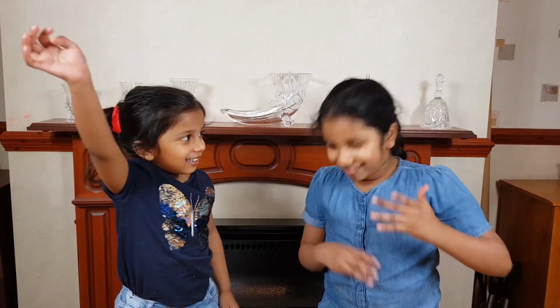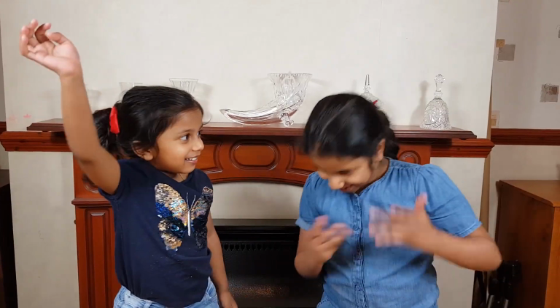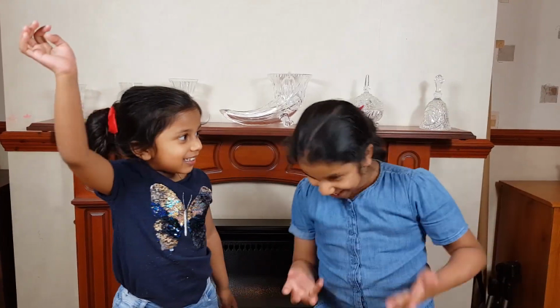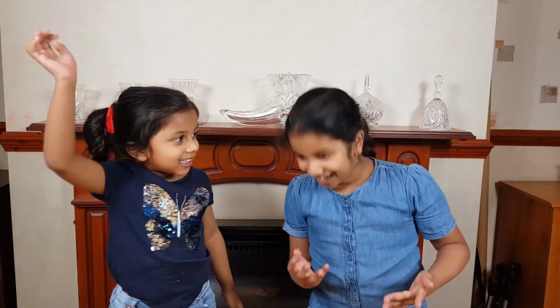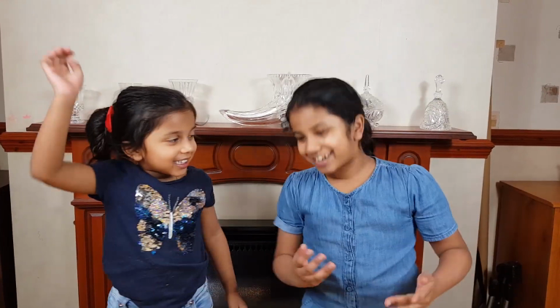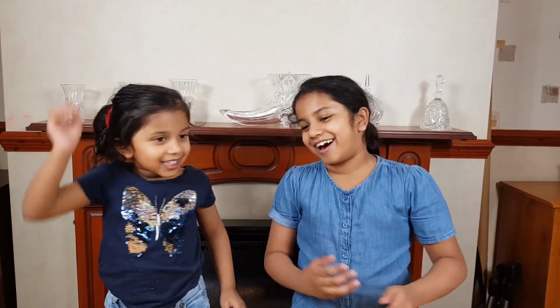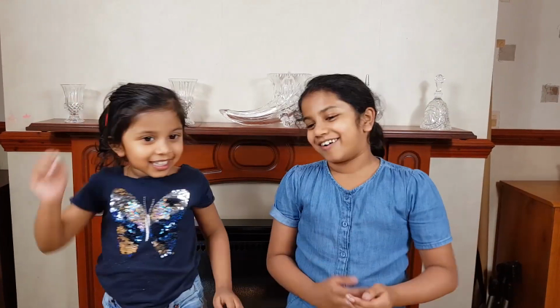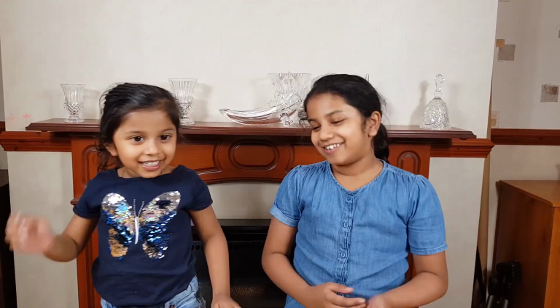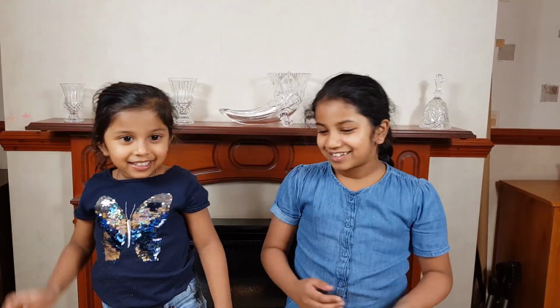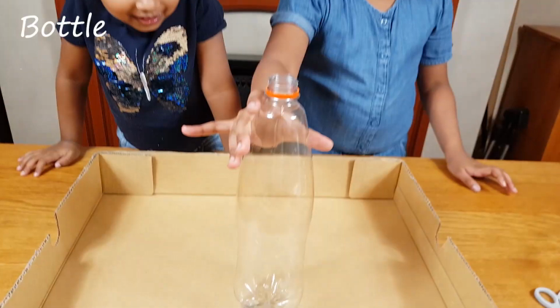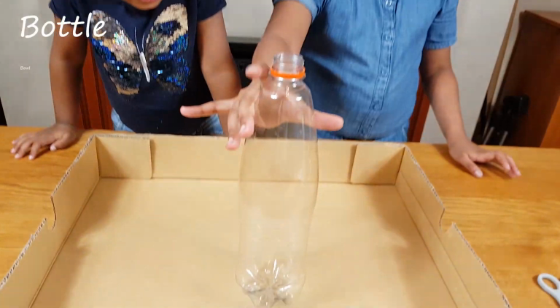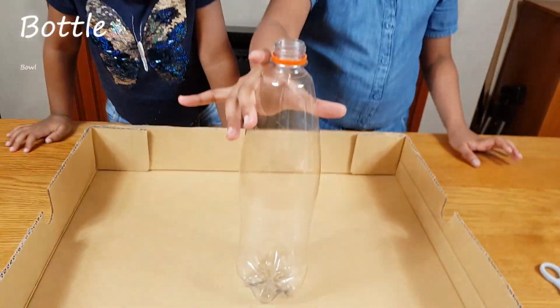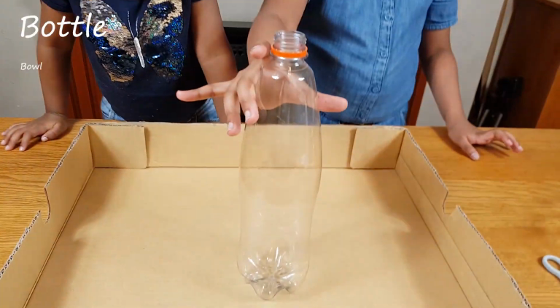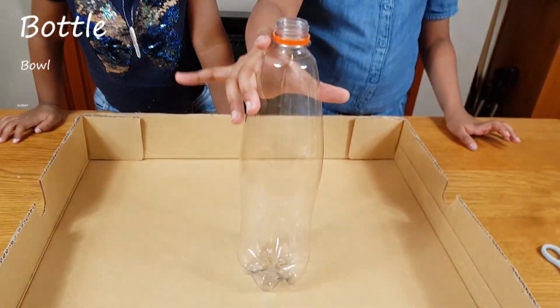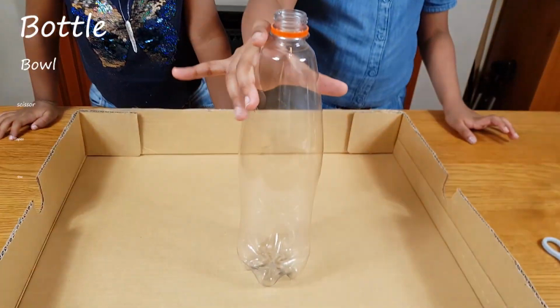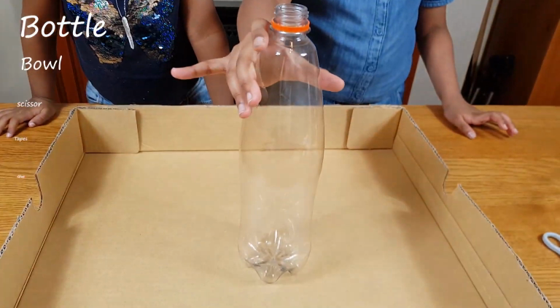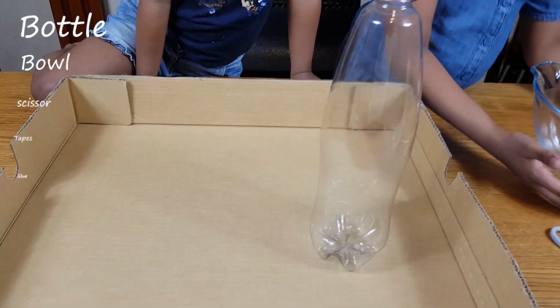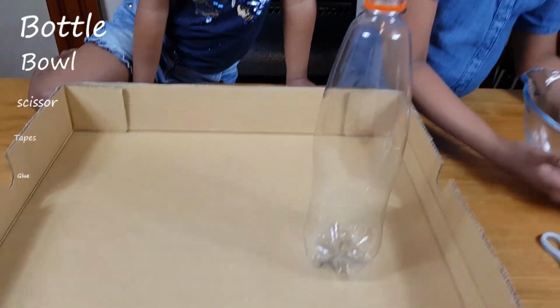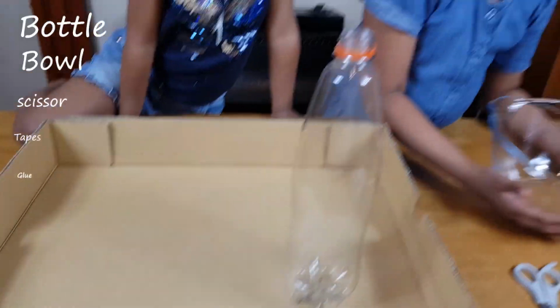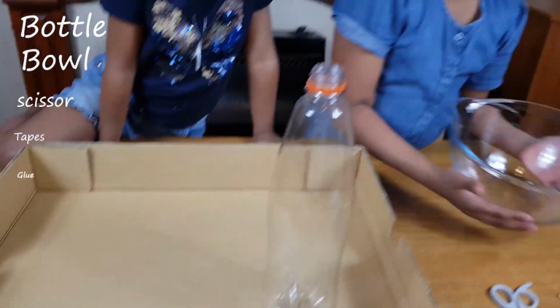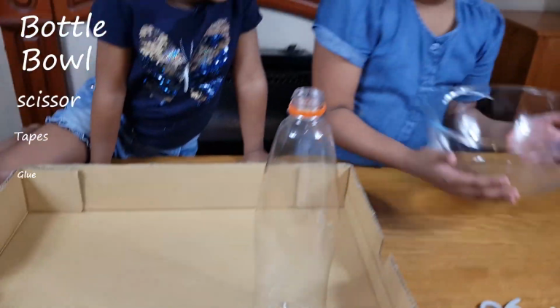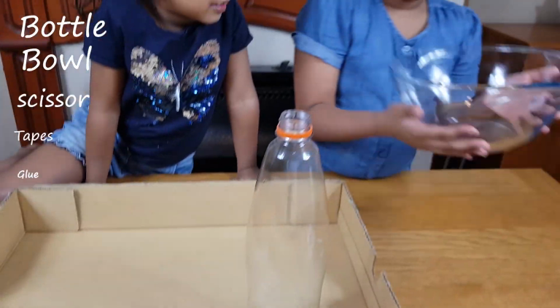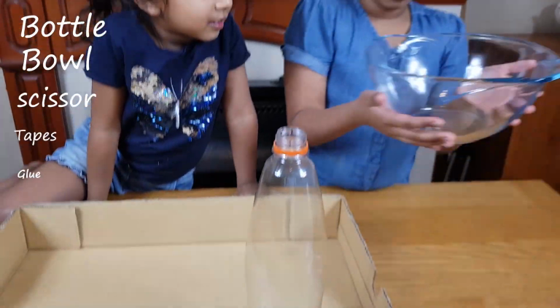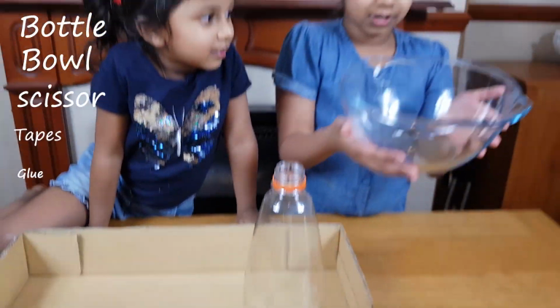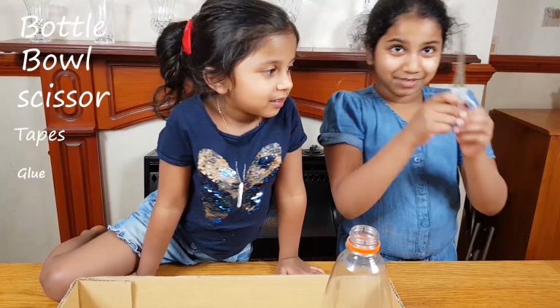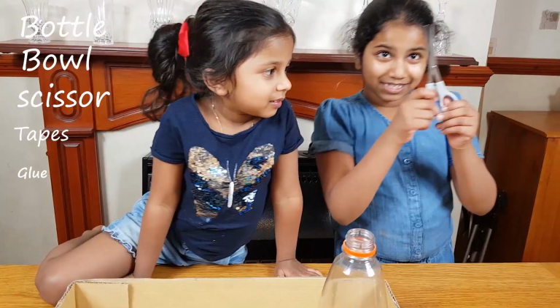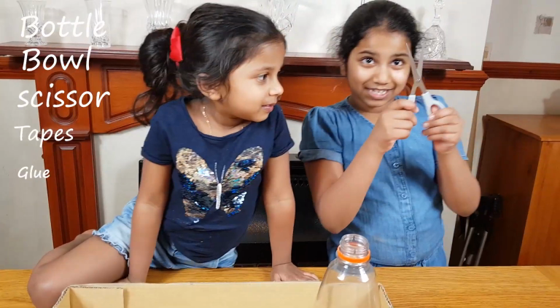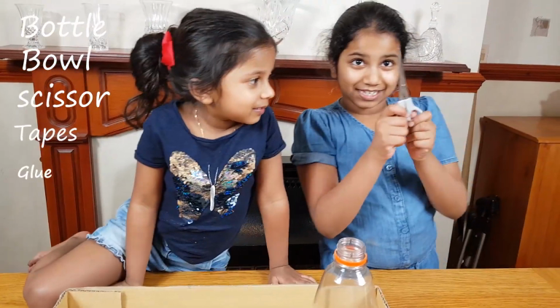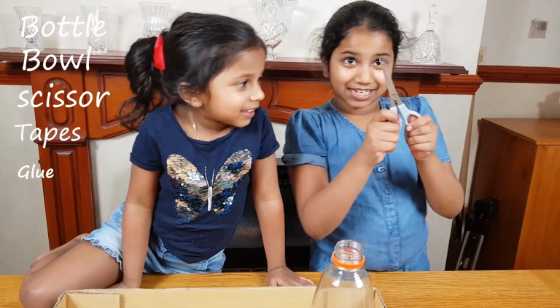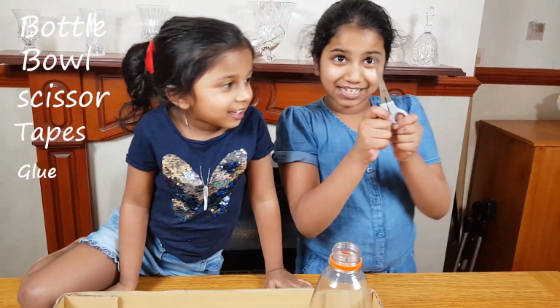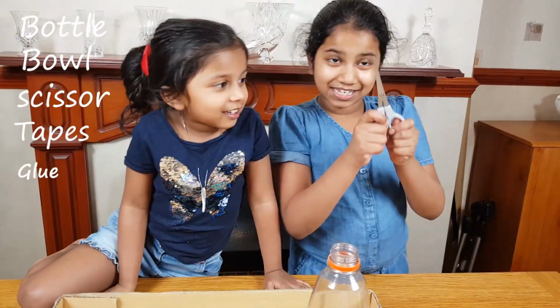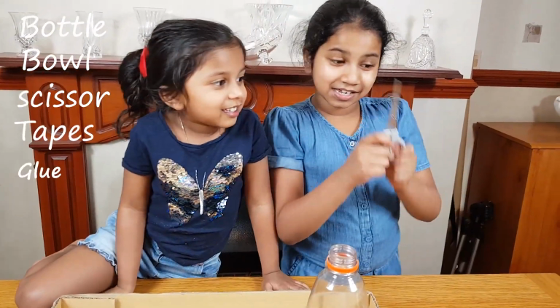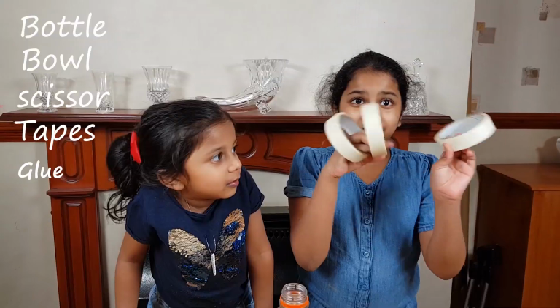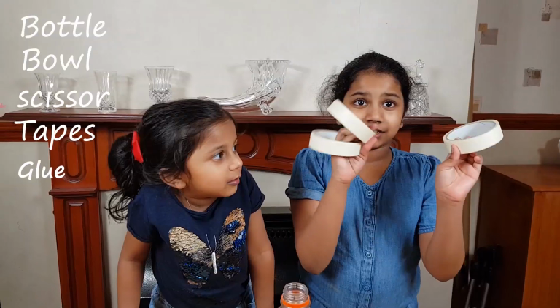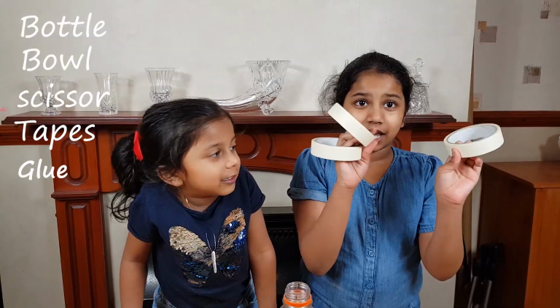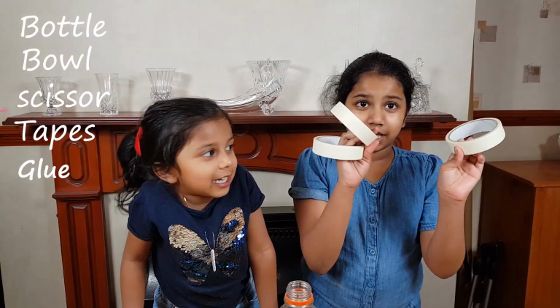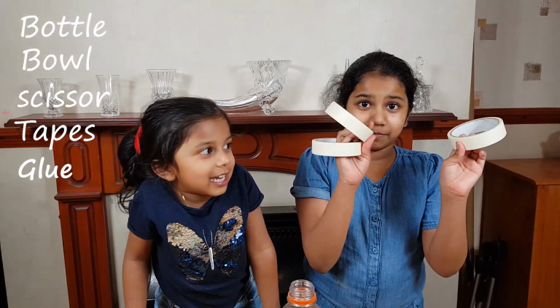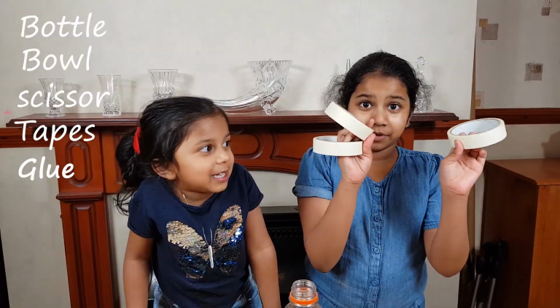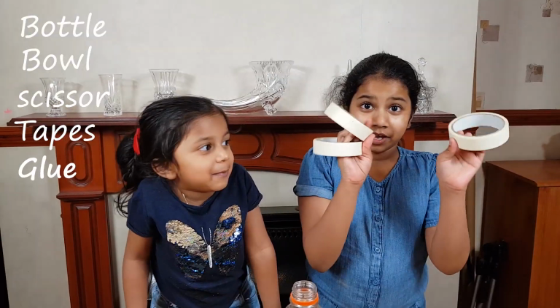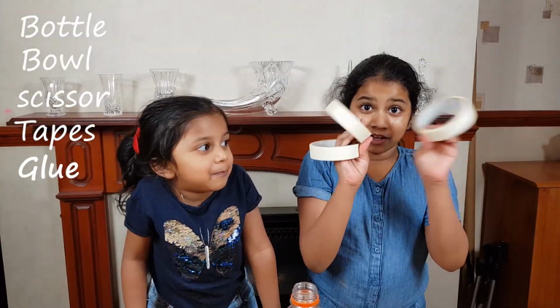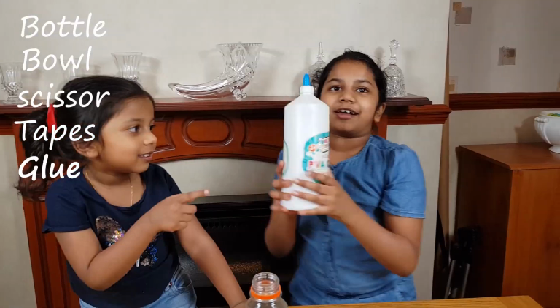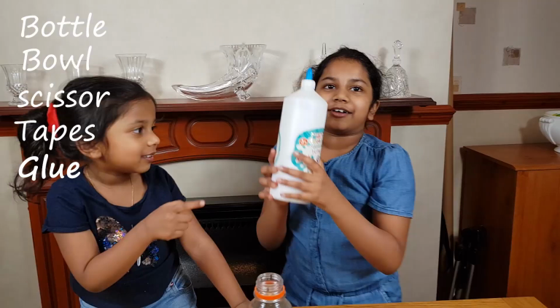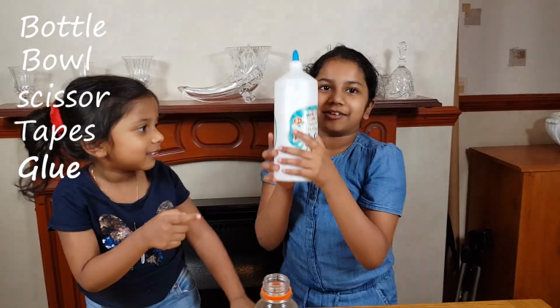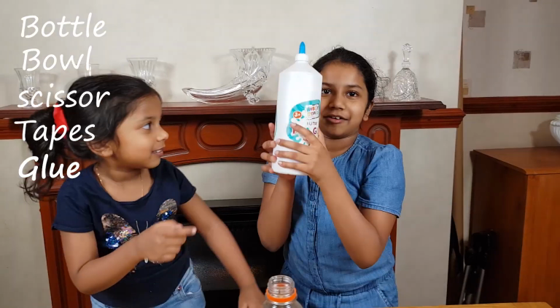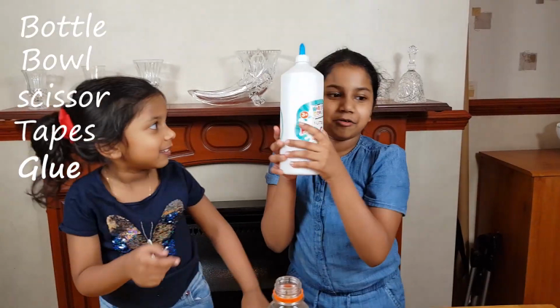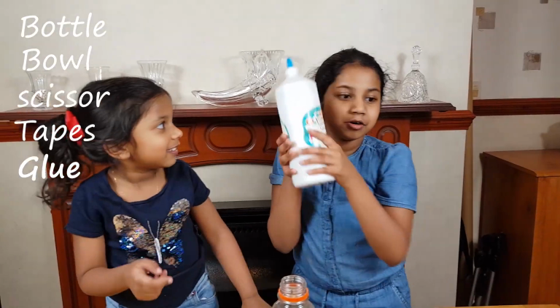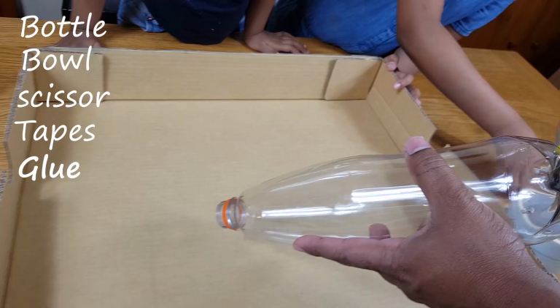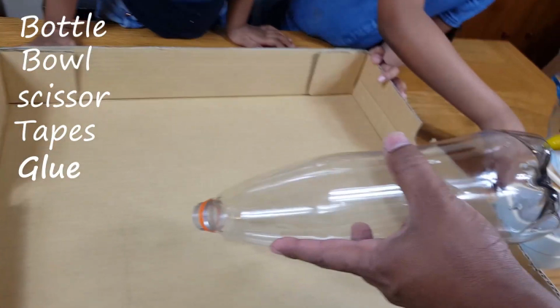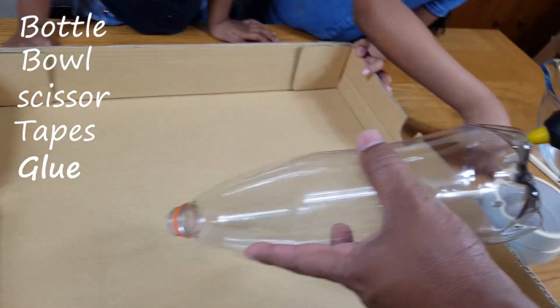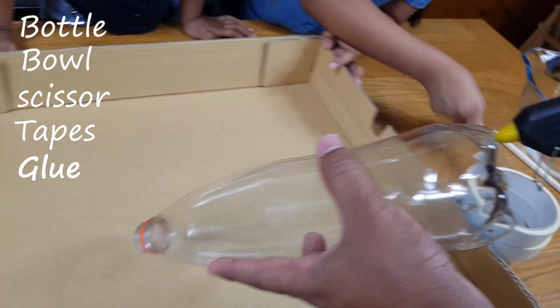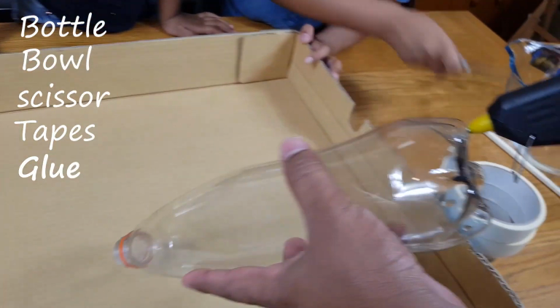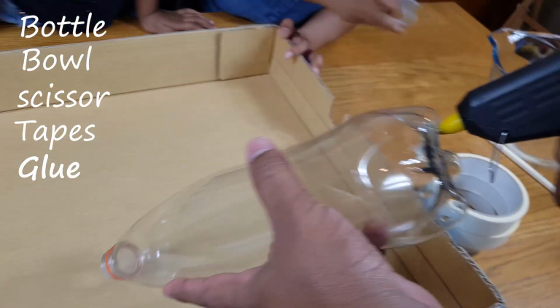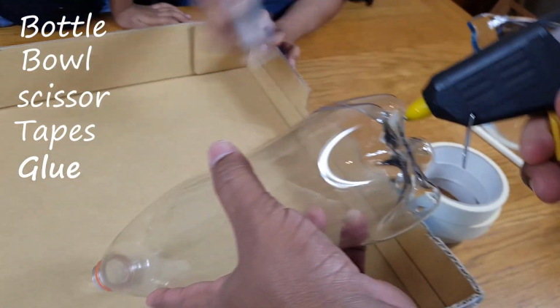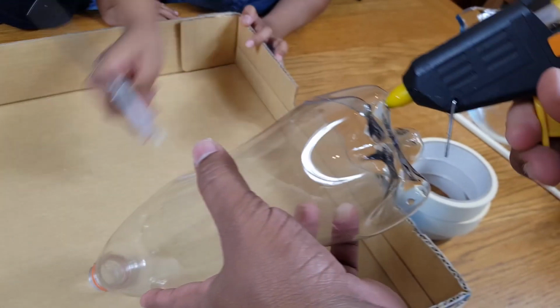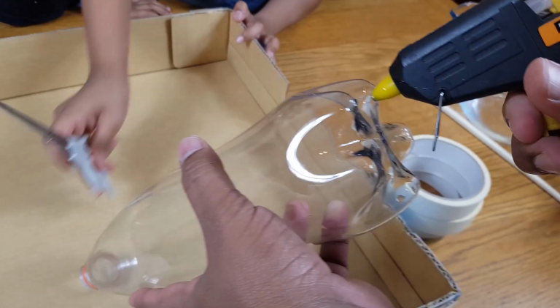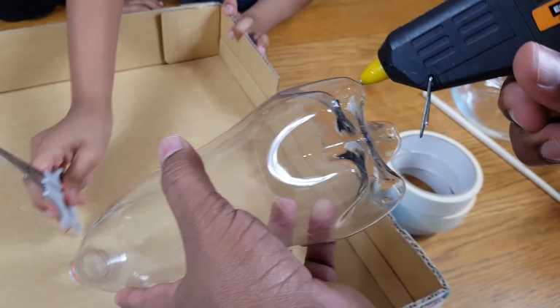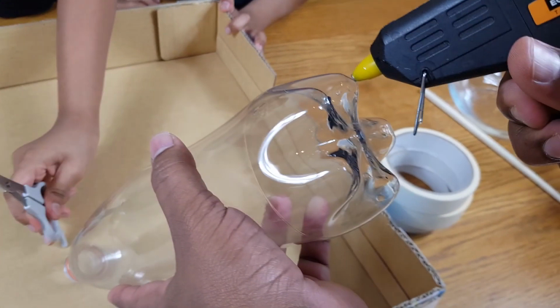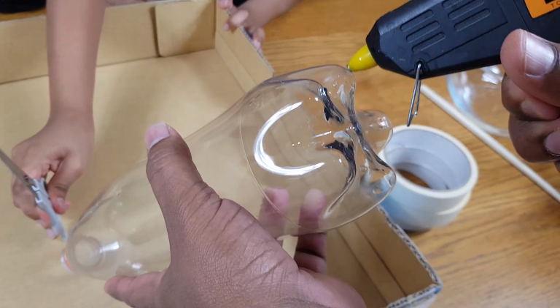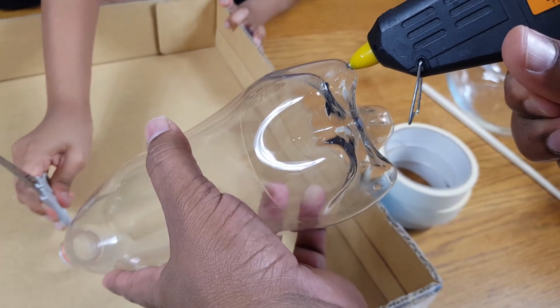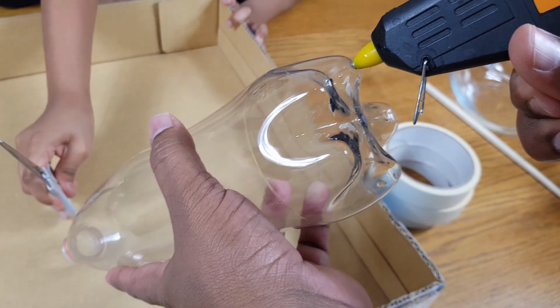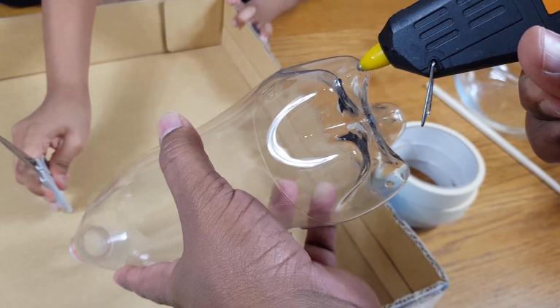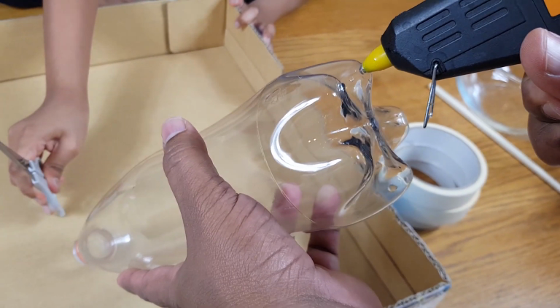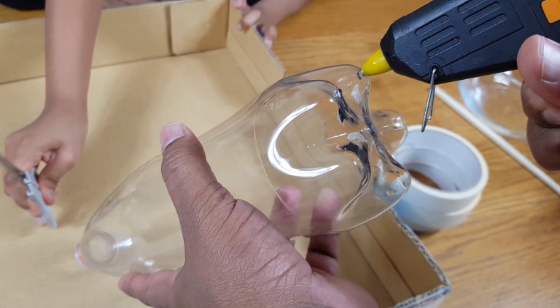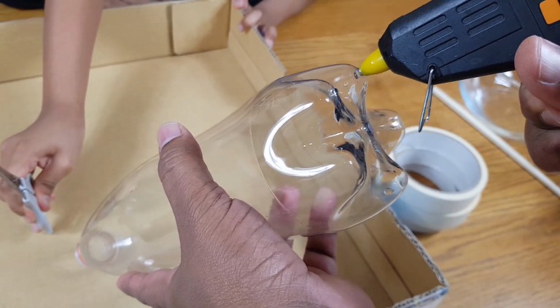We need a bottle, a bowl, scissors, tape, and glue — right here.